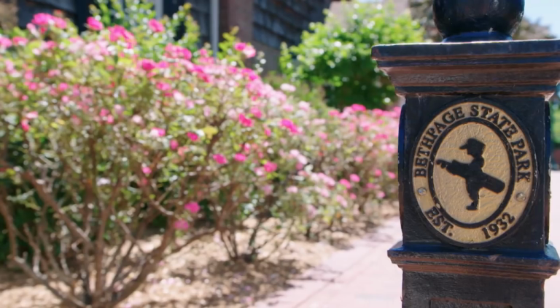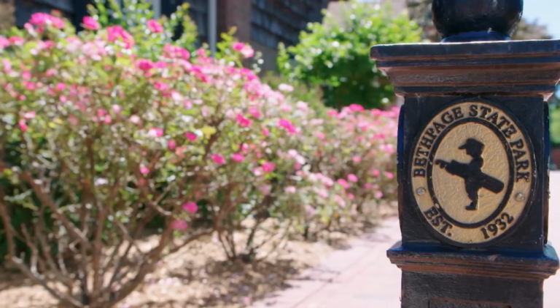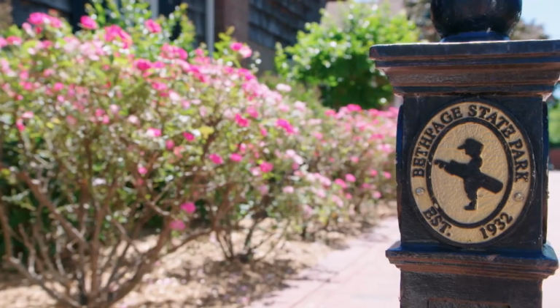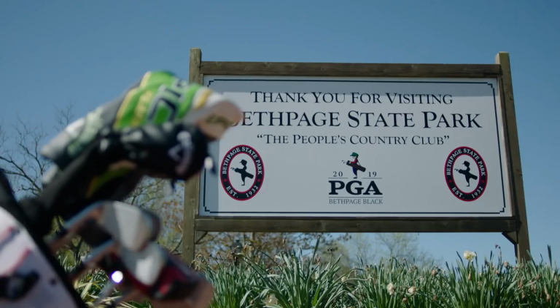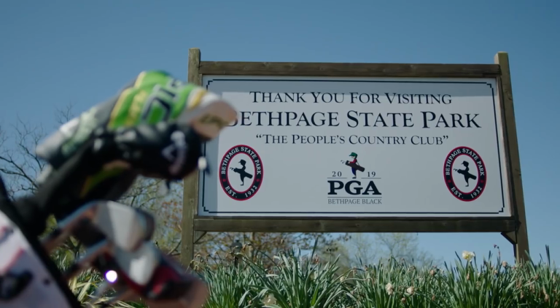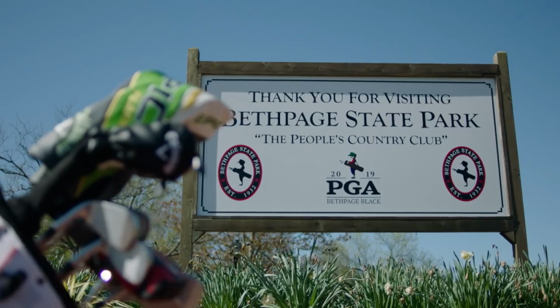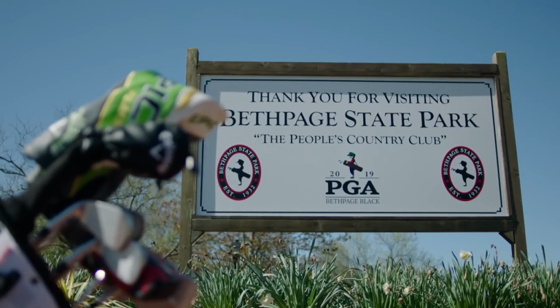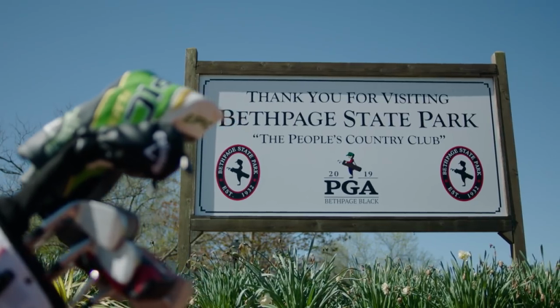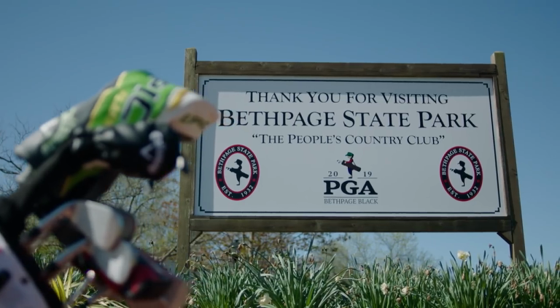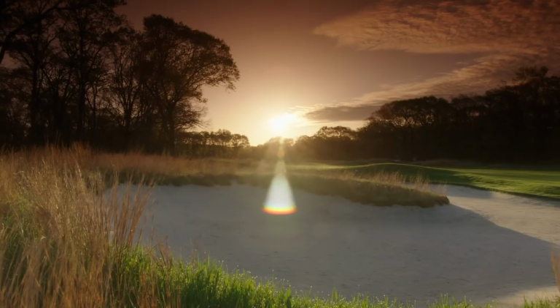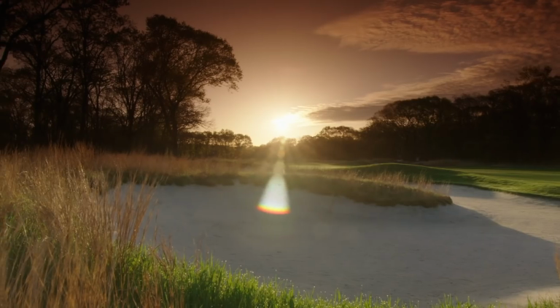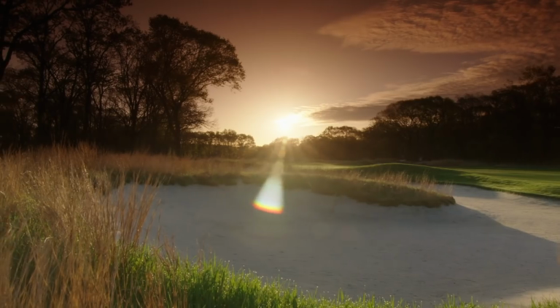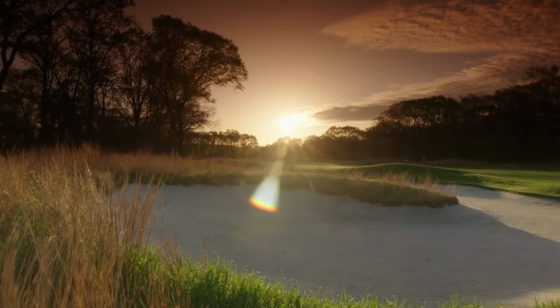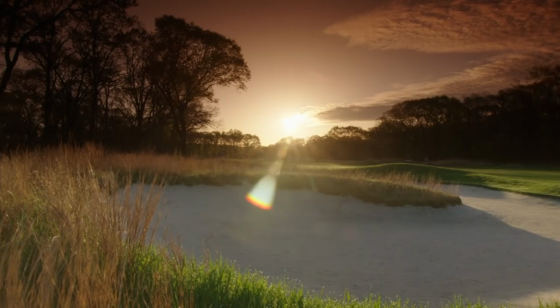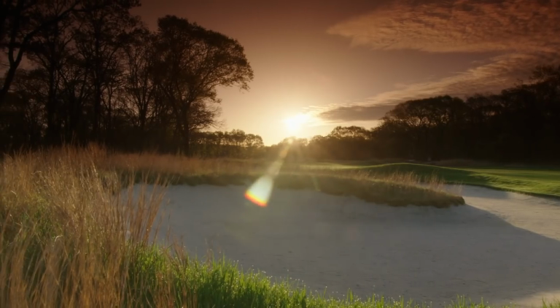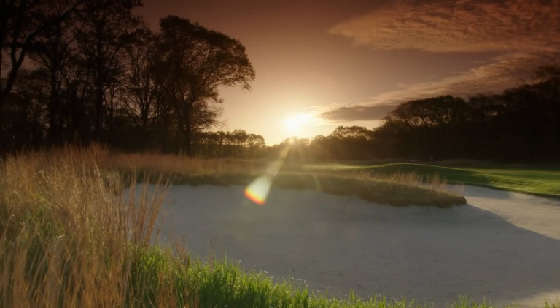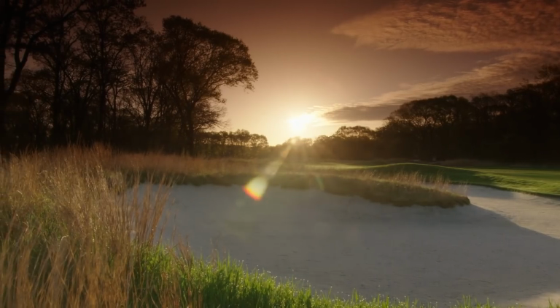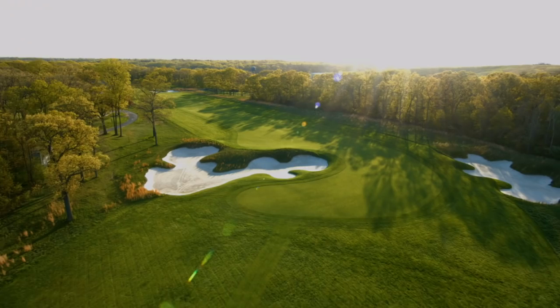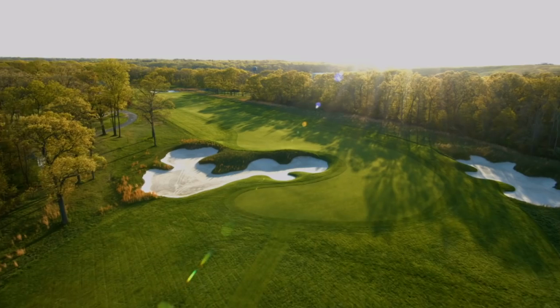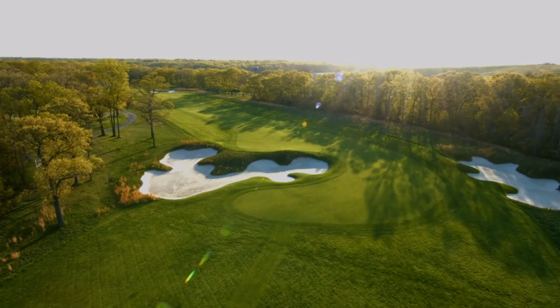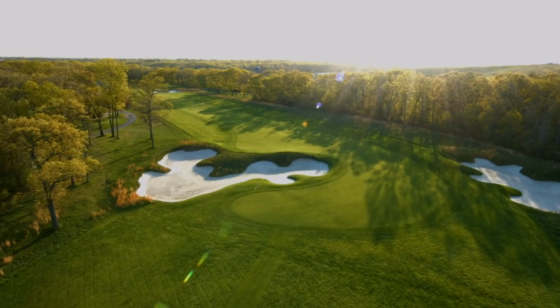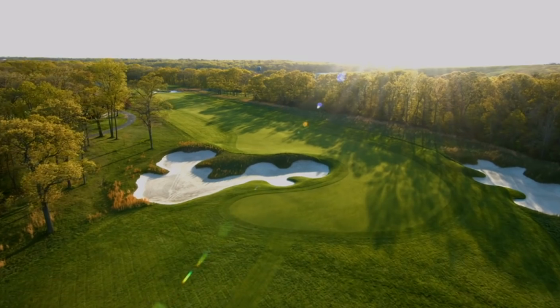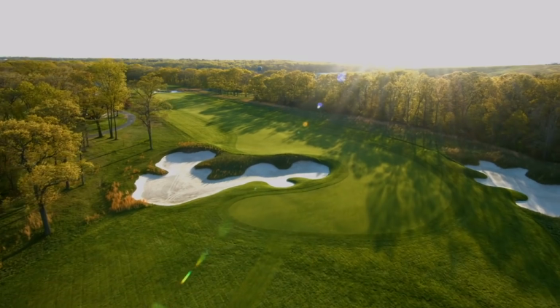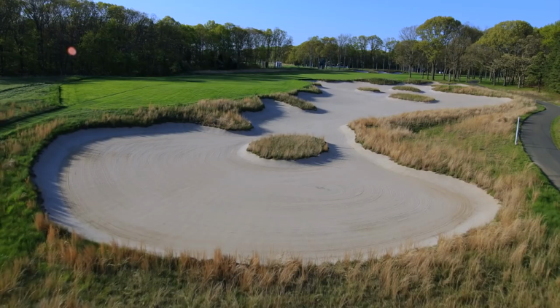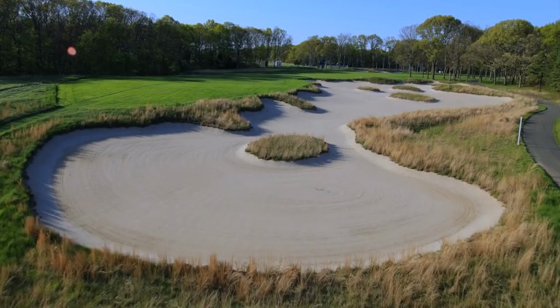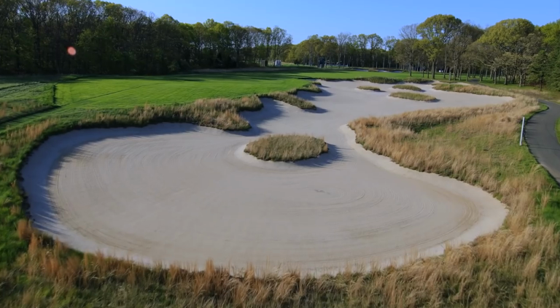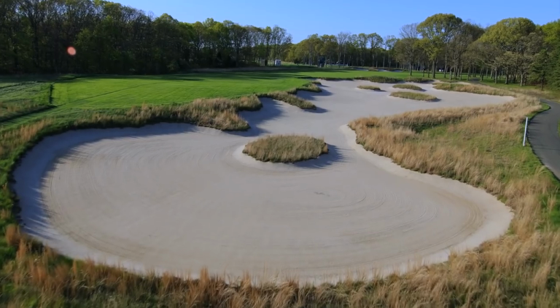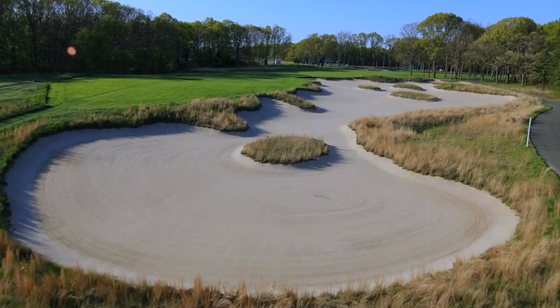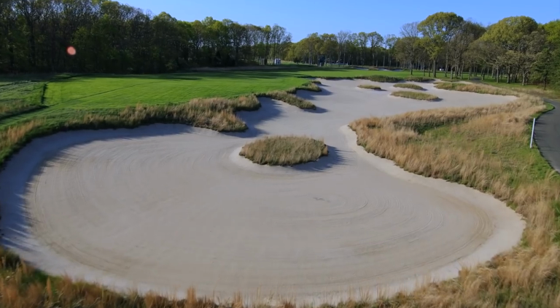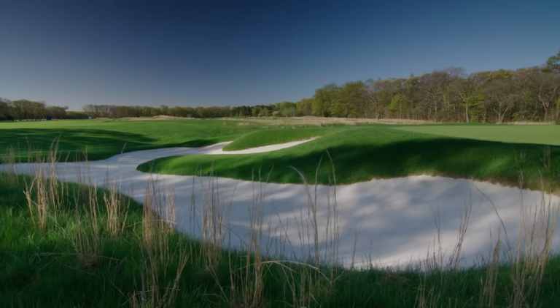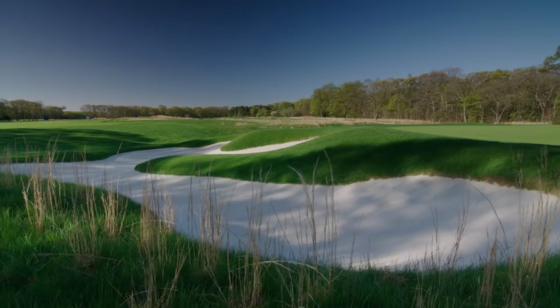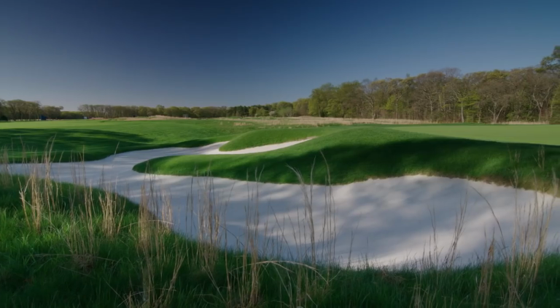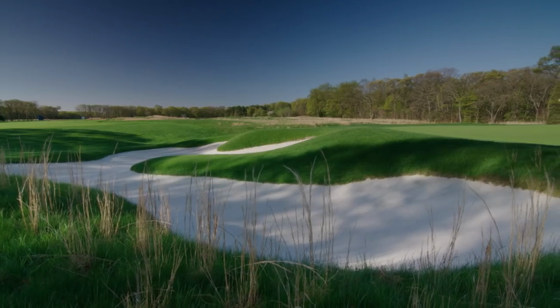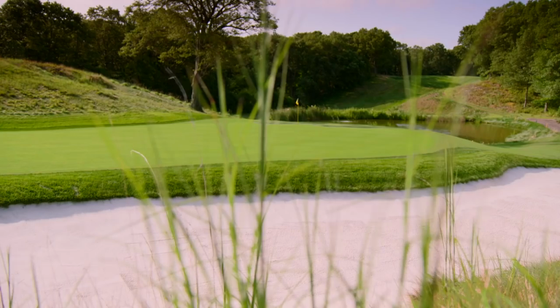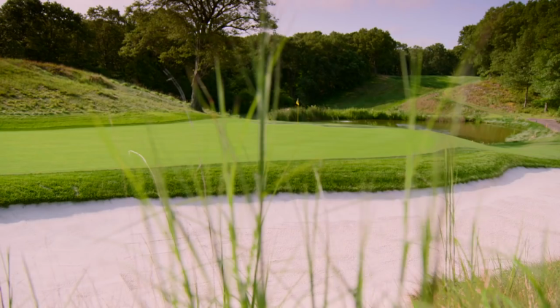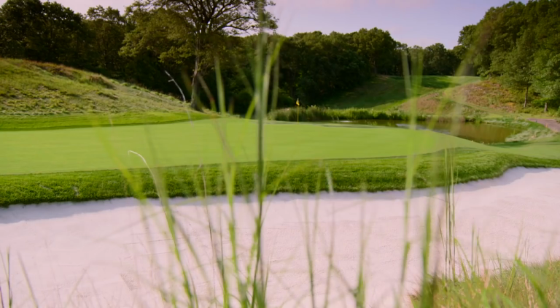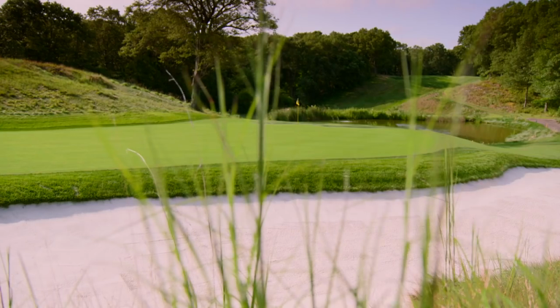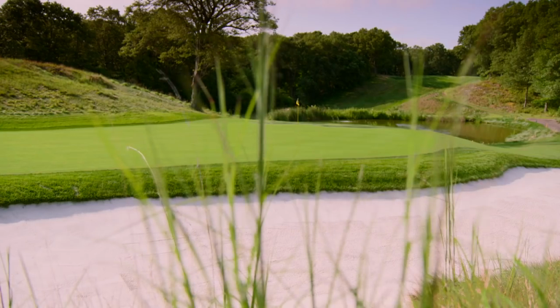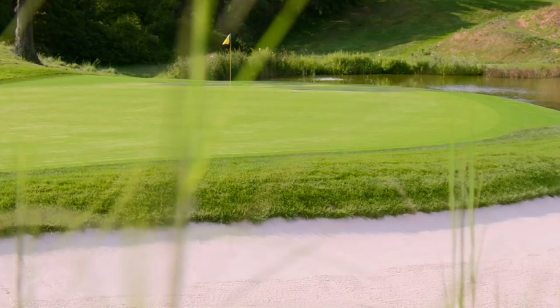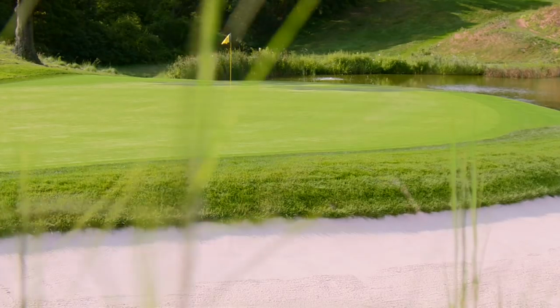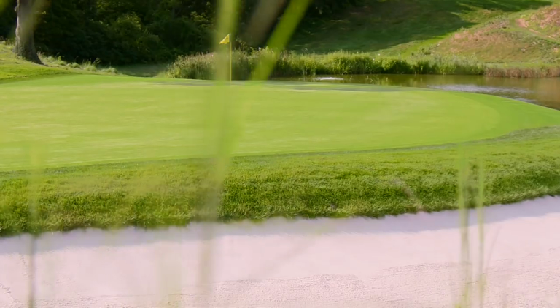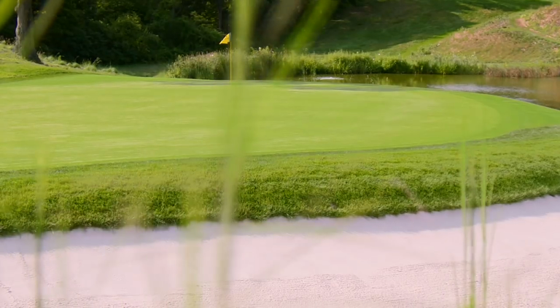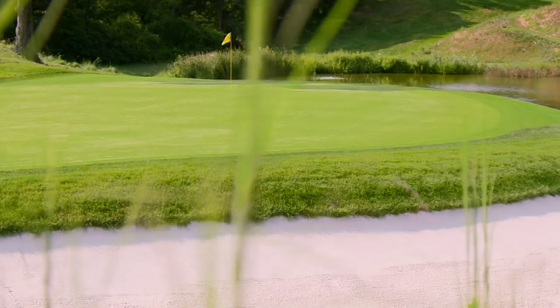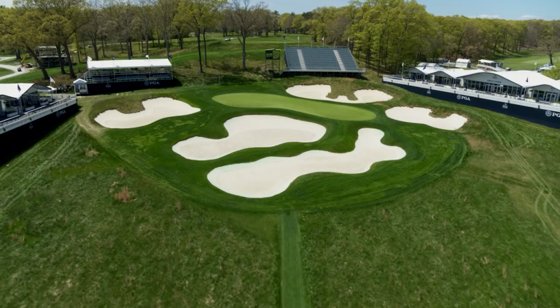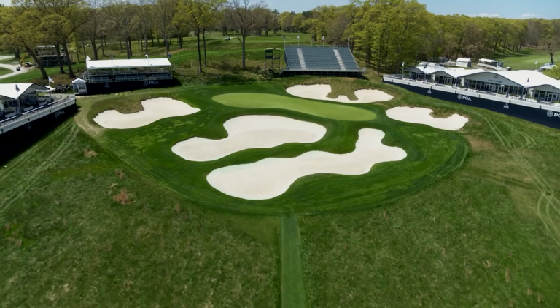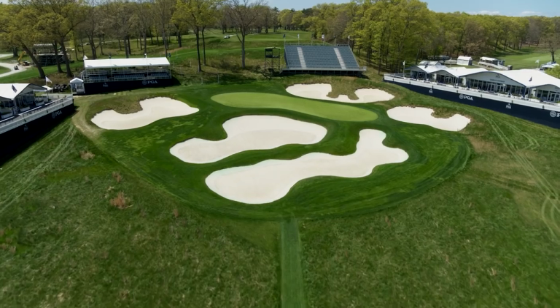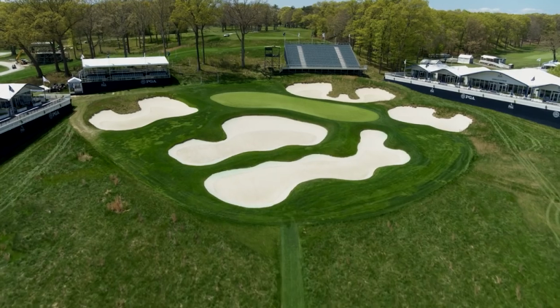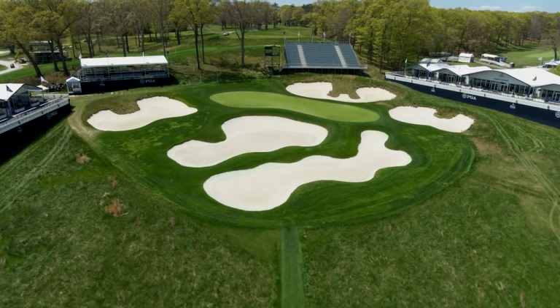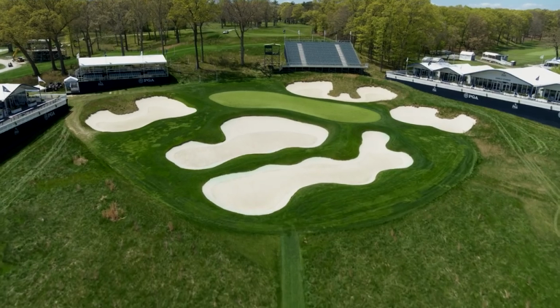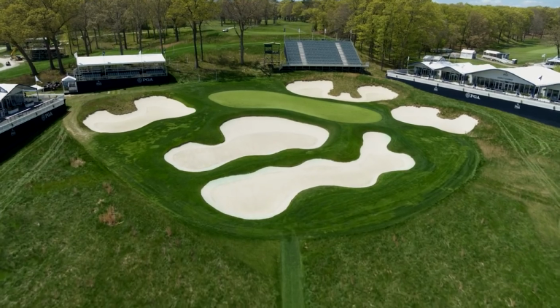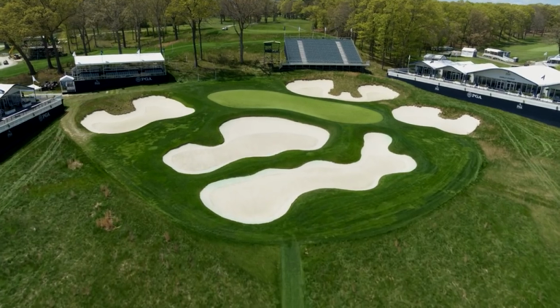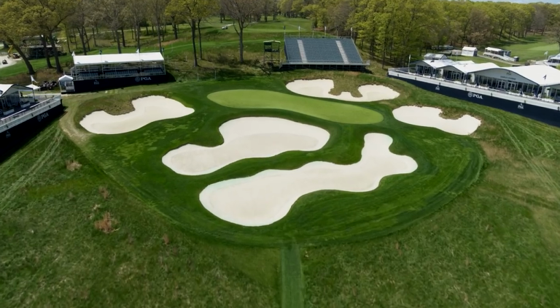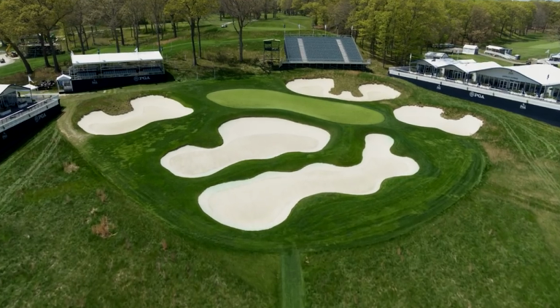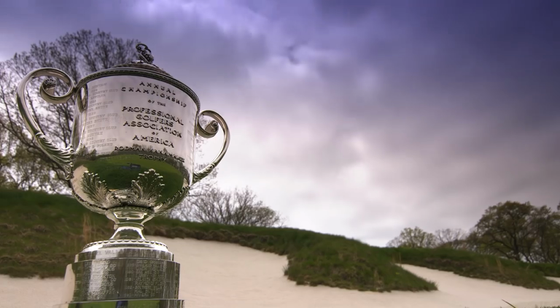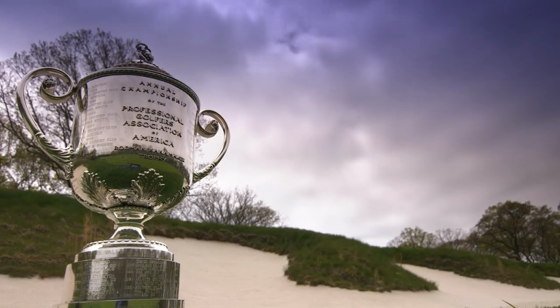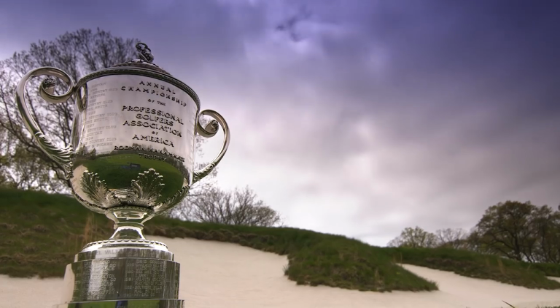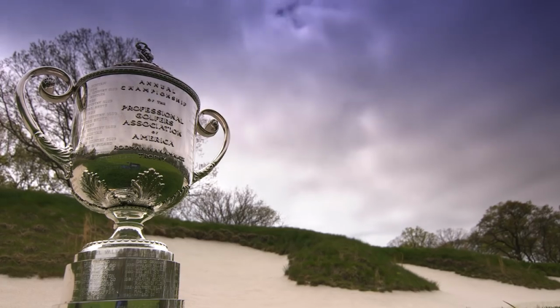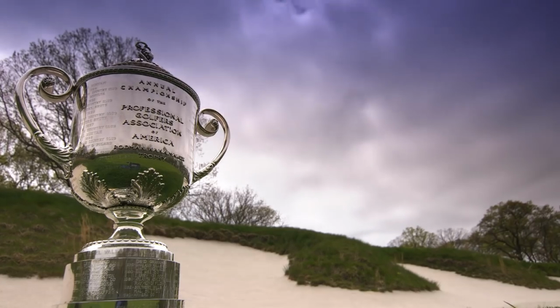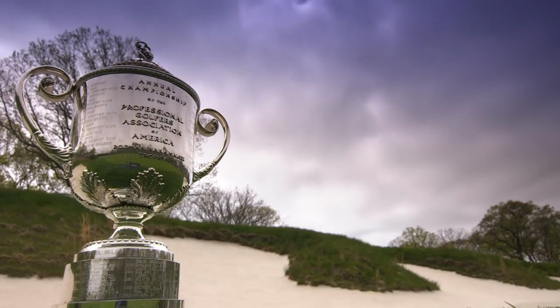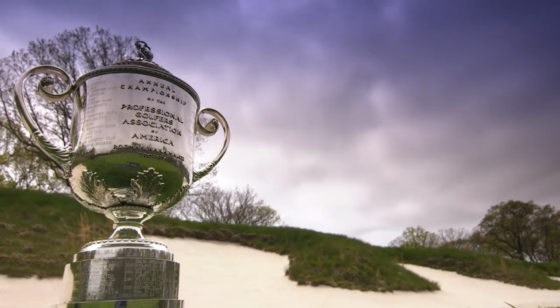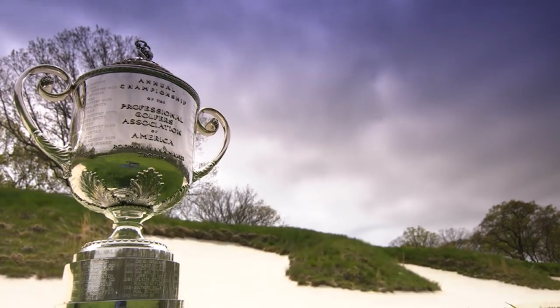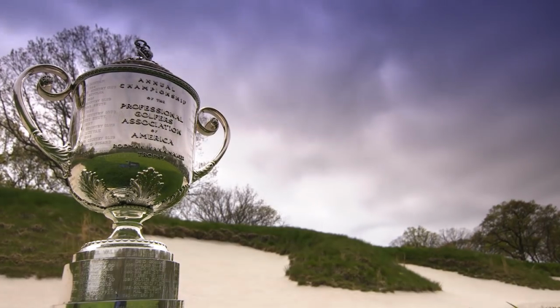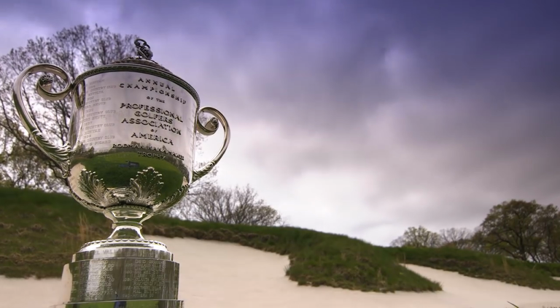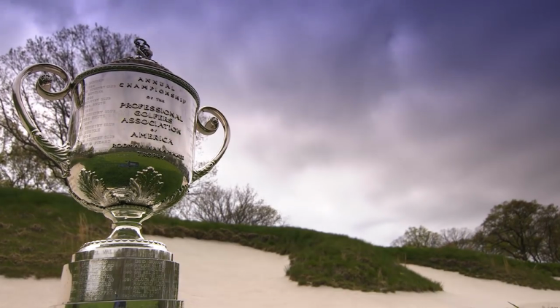Iconic. Beauty. Challenging. Difficult. Physically grueling. And exciting.